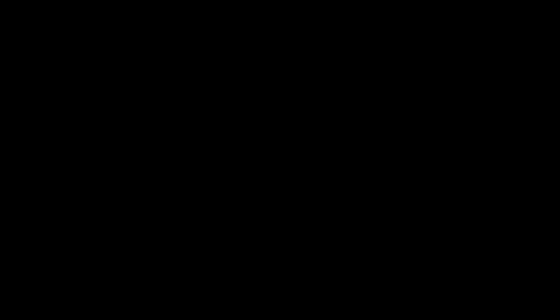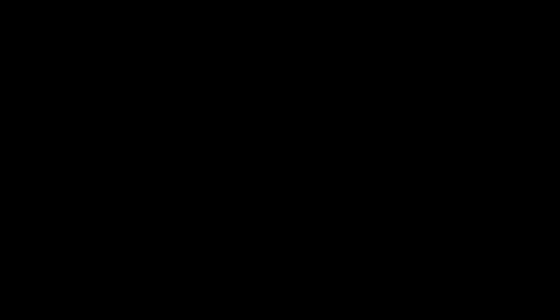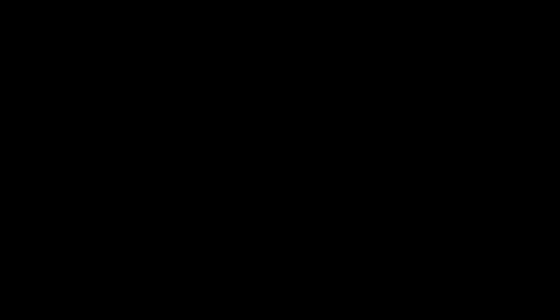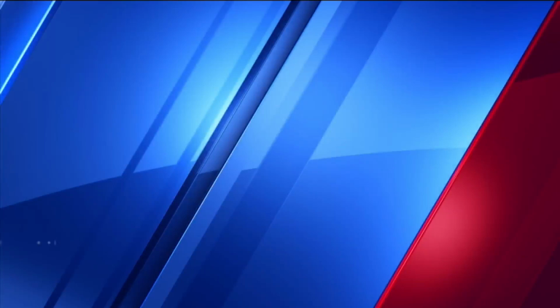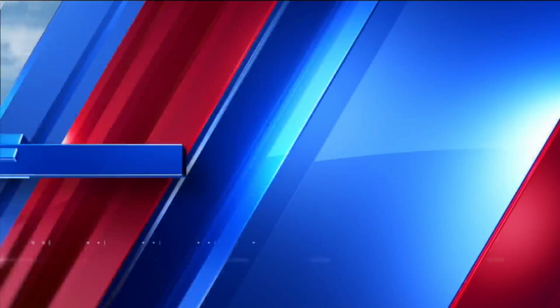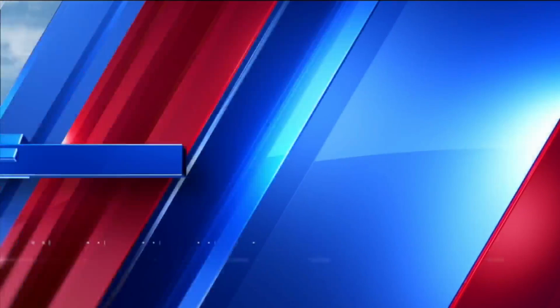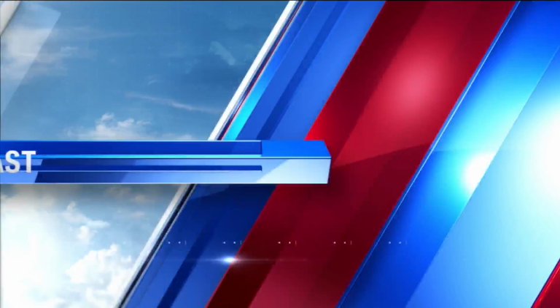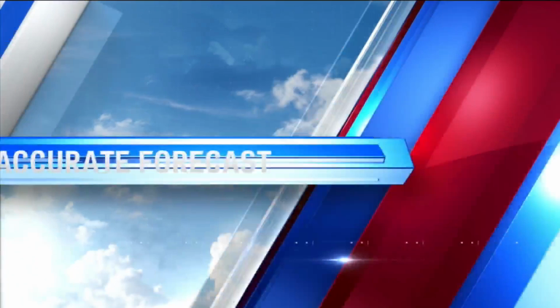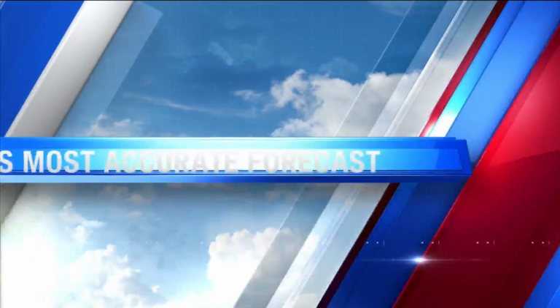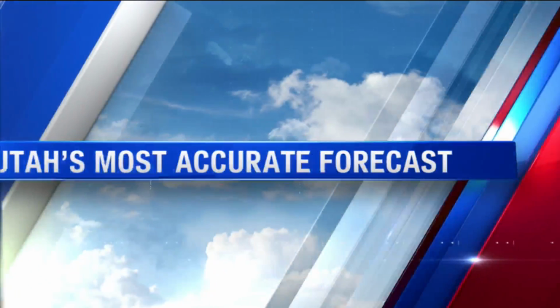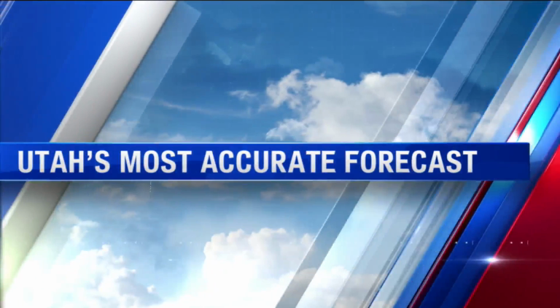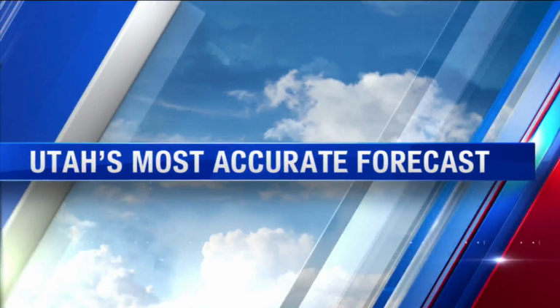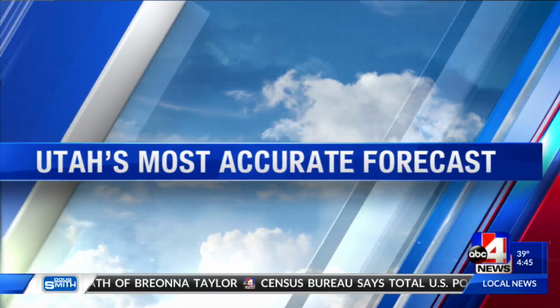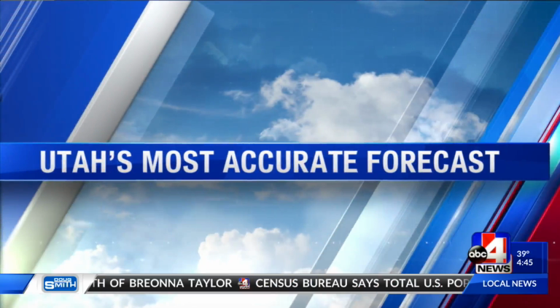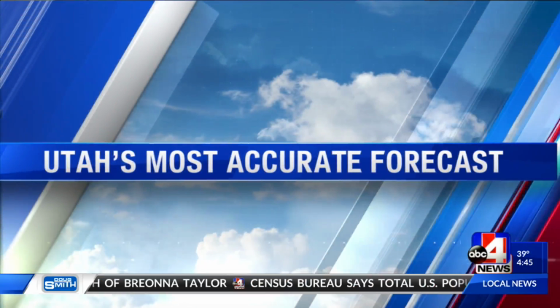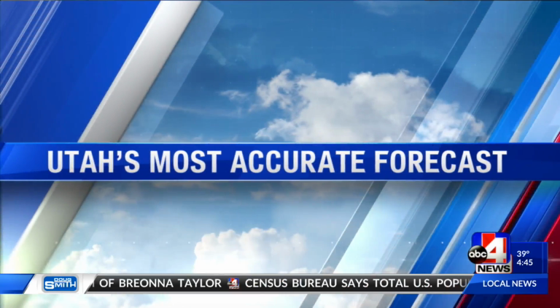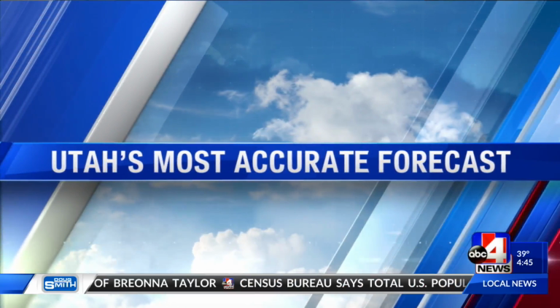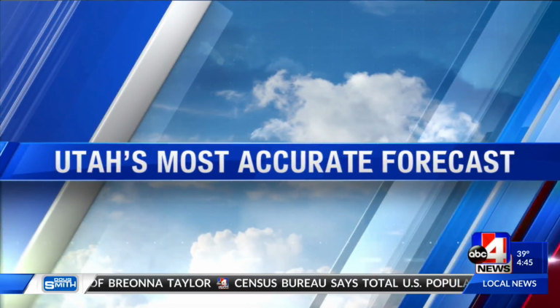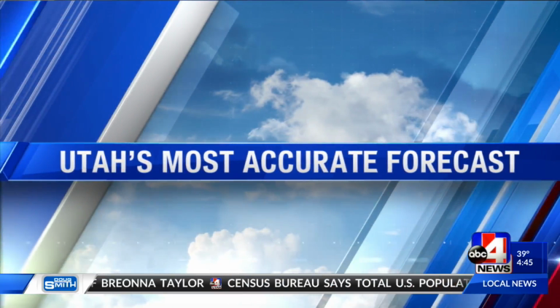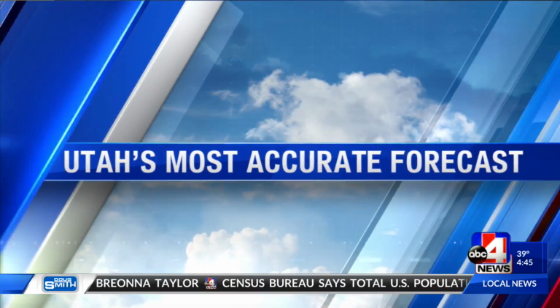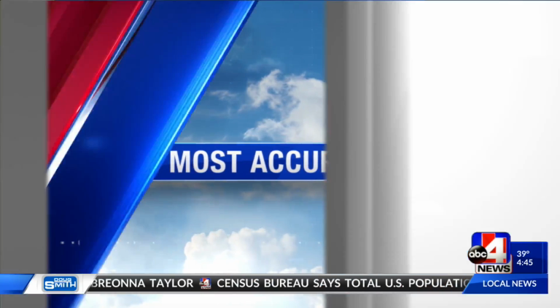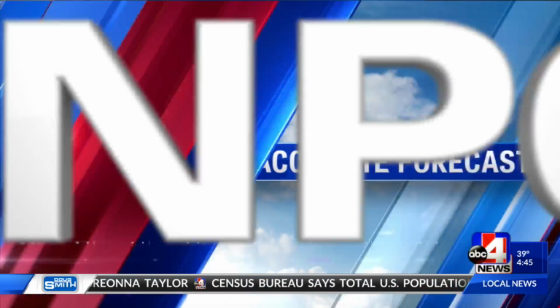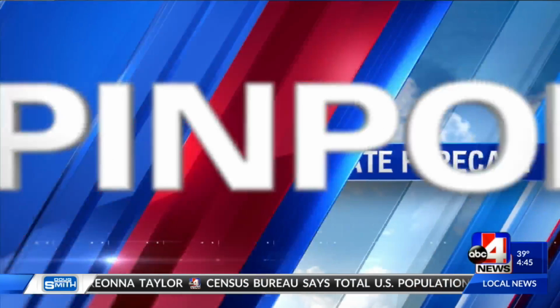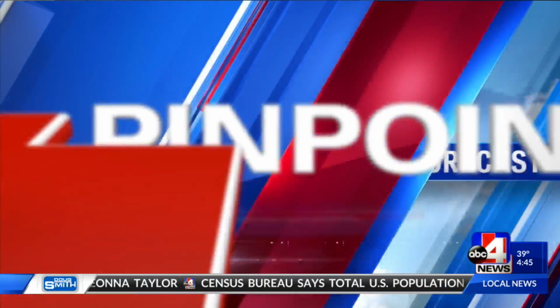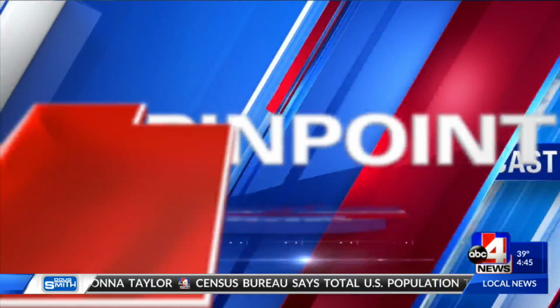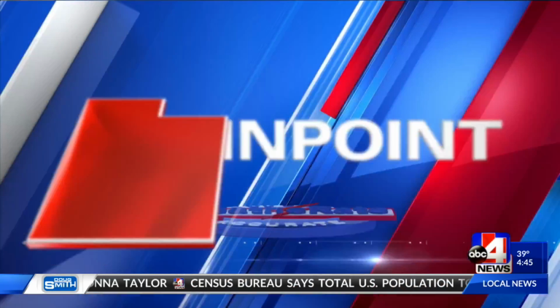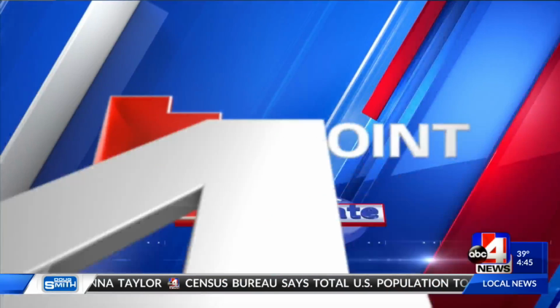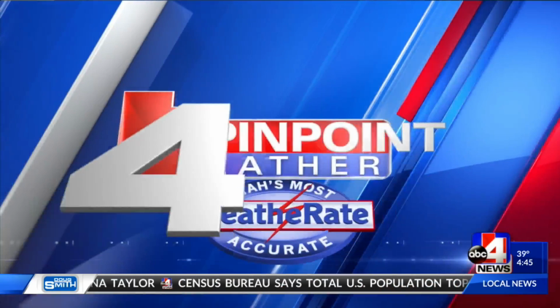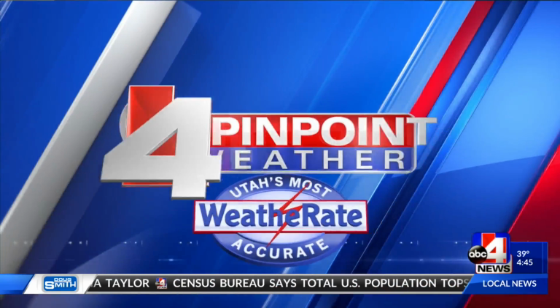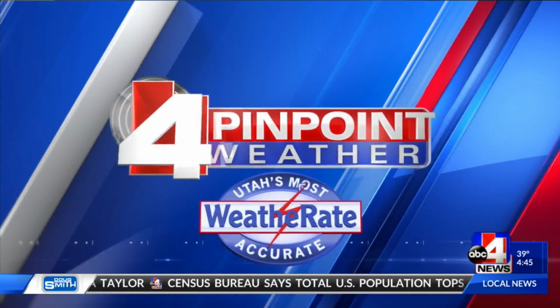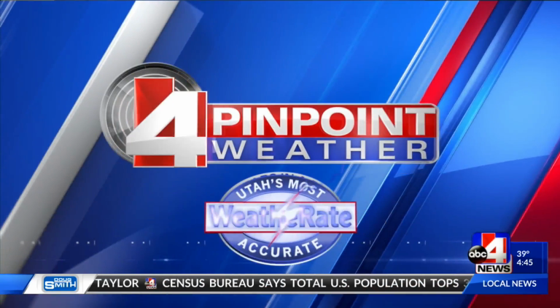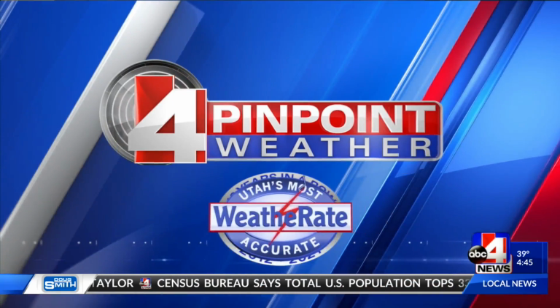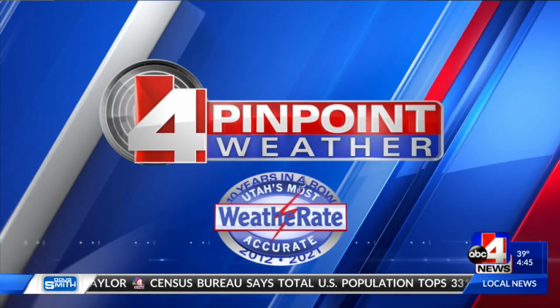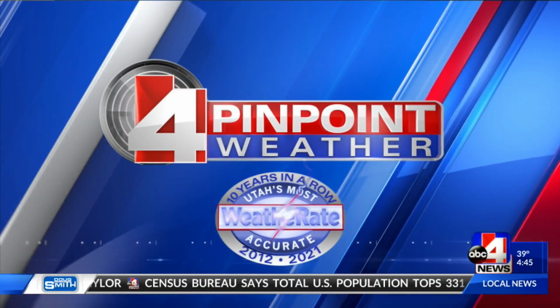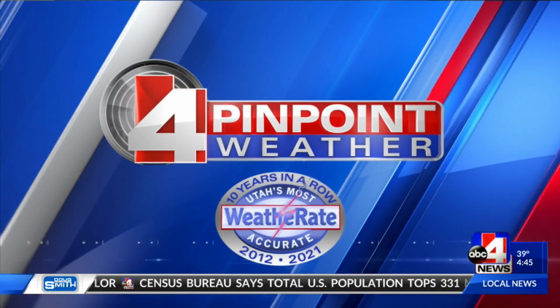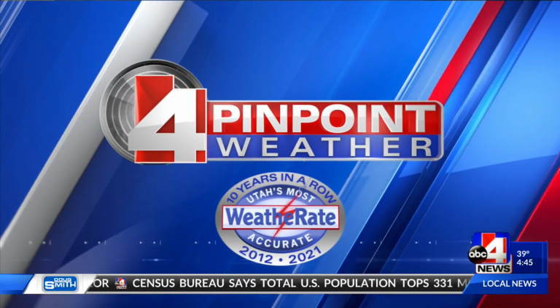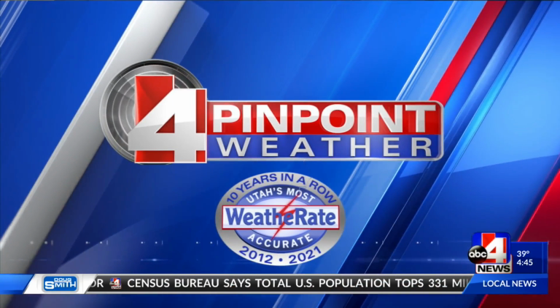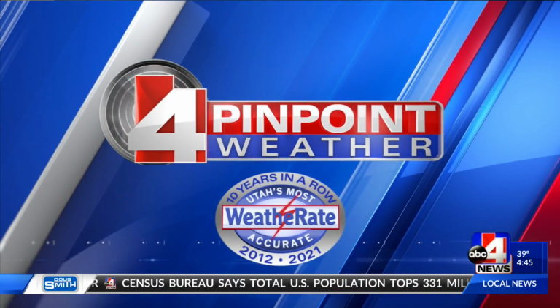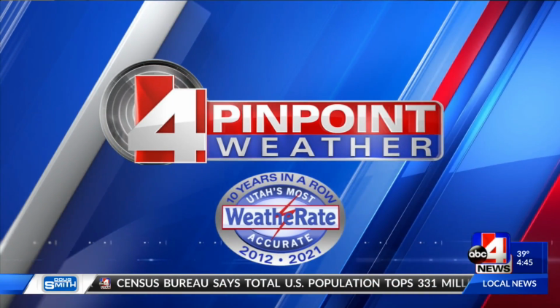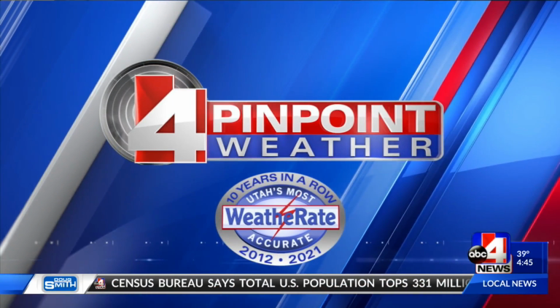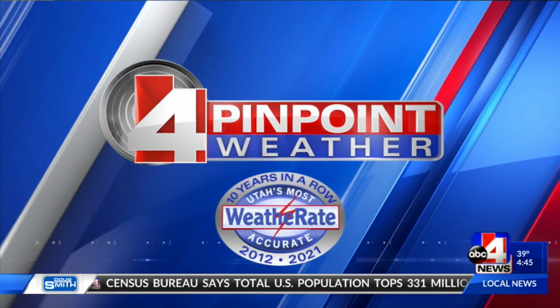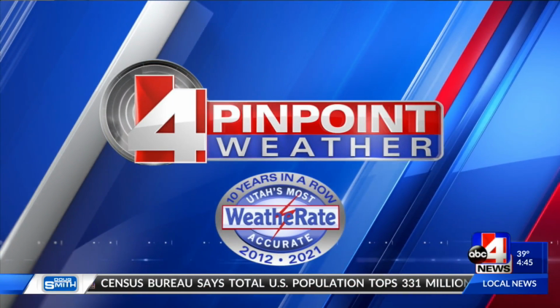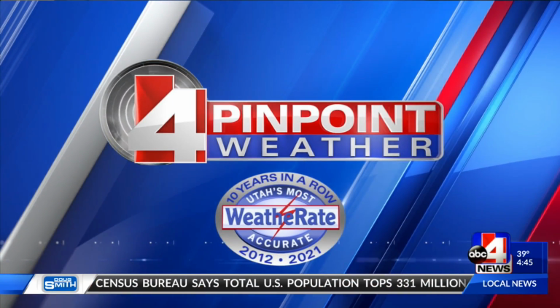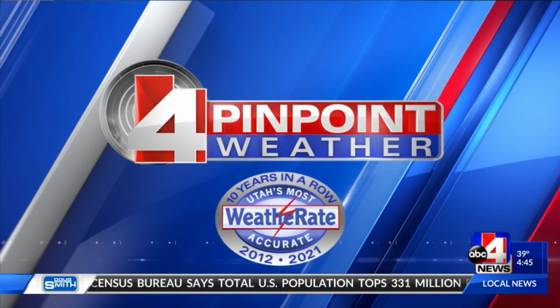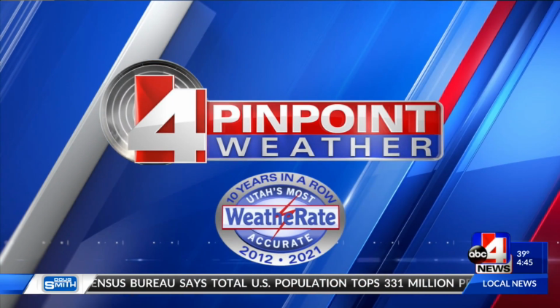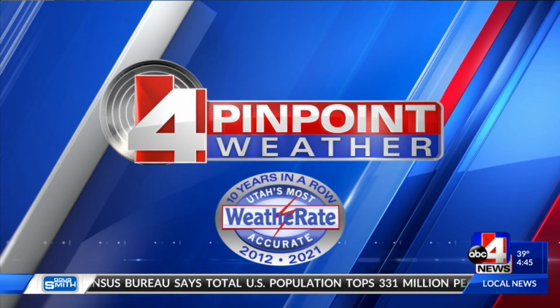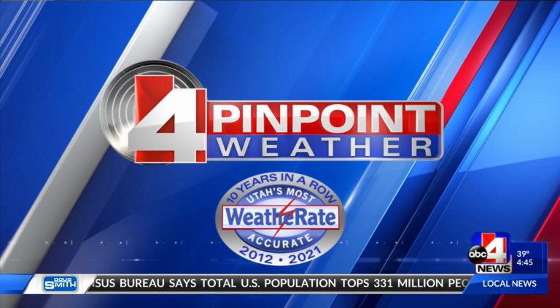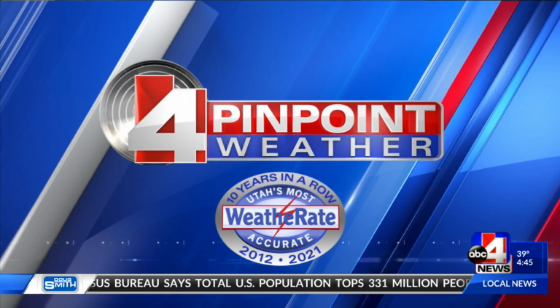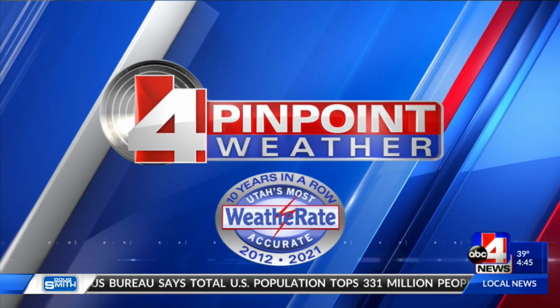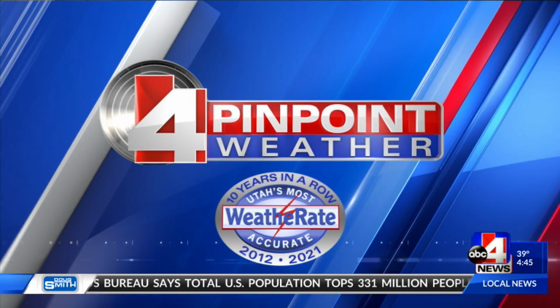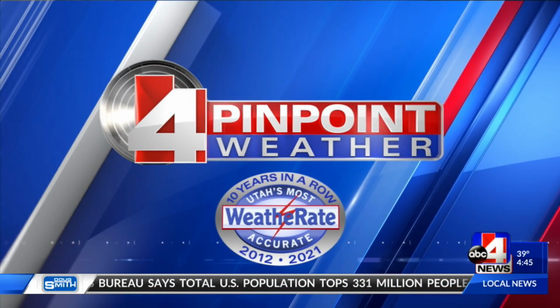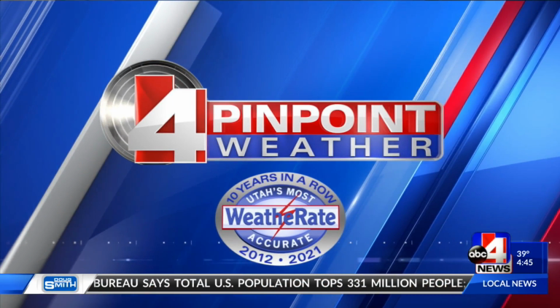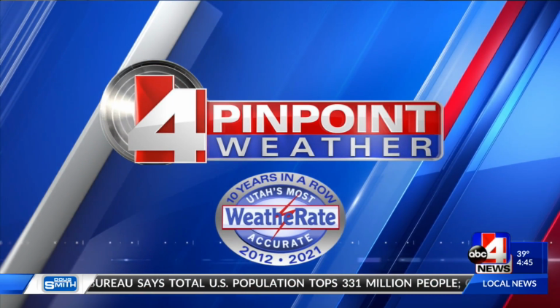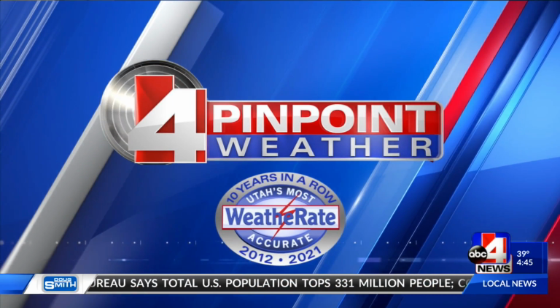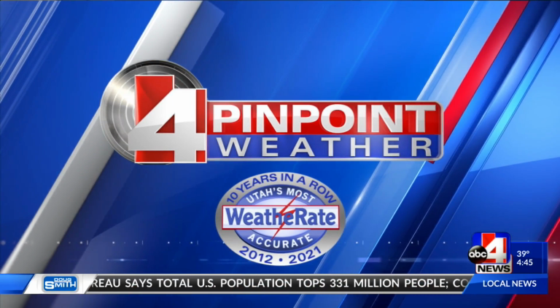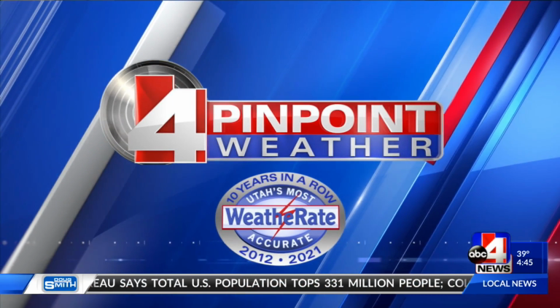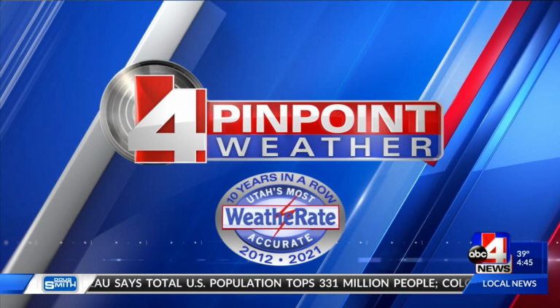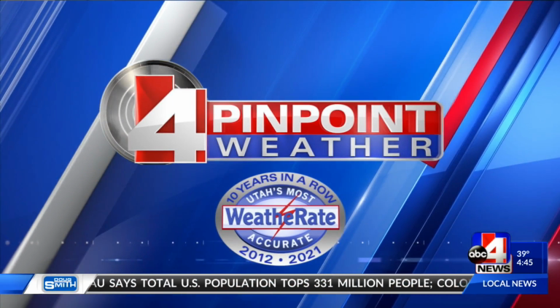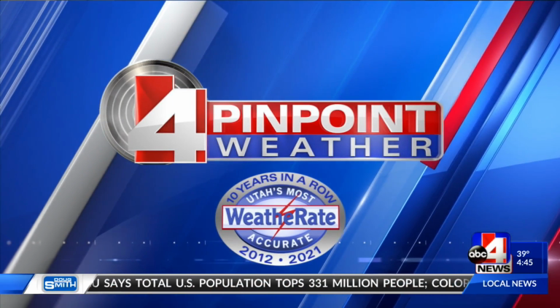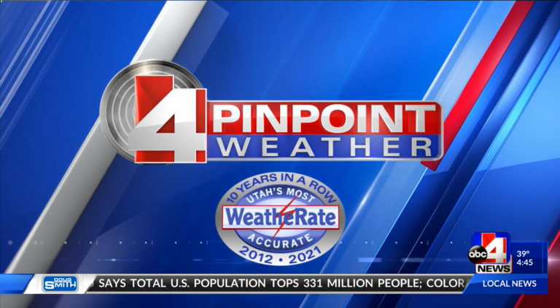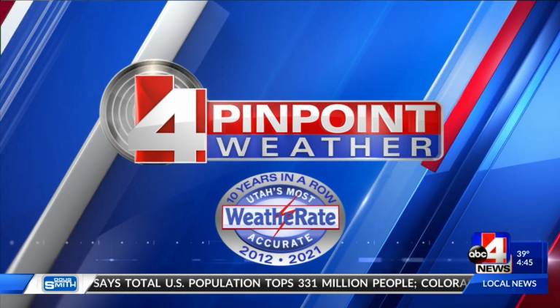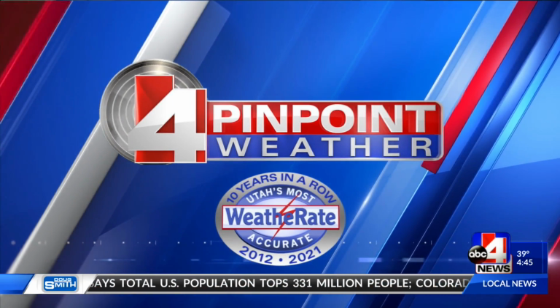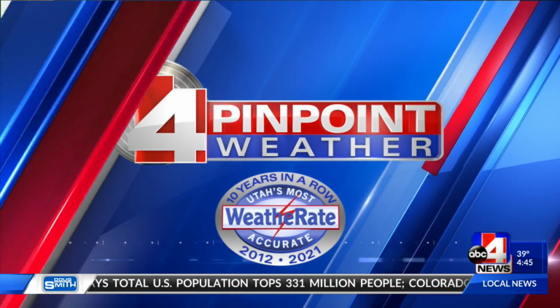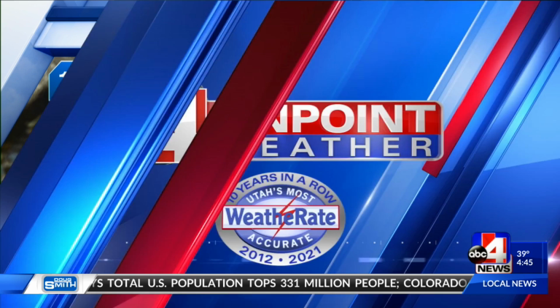Now for Utah's most accurate forecast with Cesar Carnejo, weather rate certified 10 years in a row.